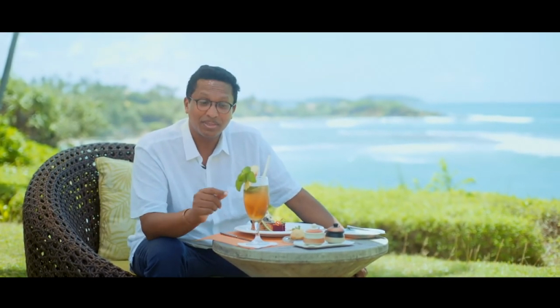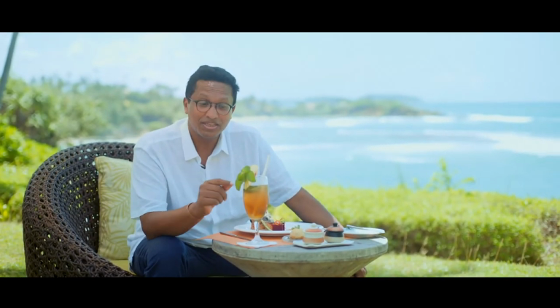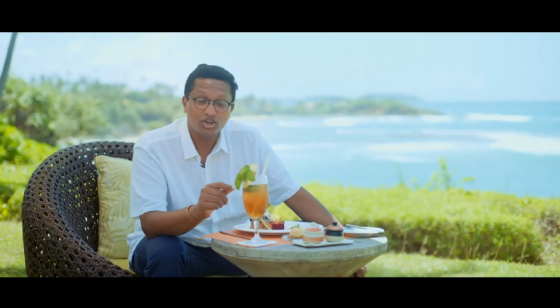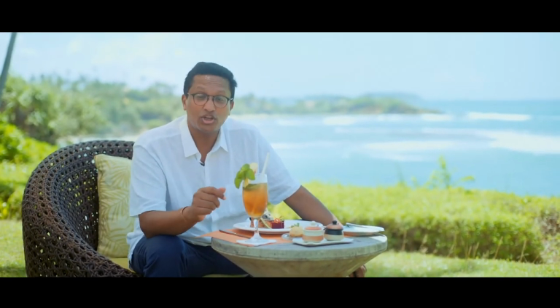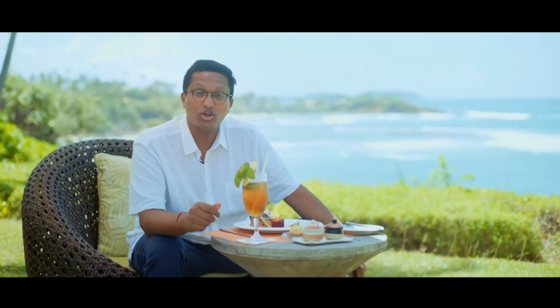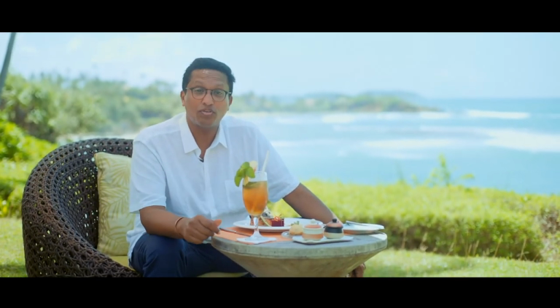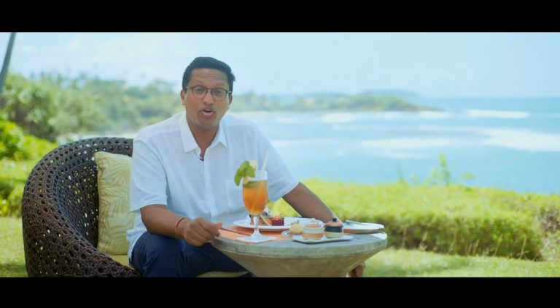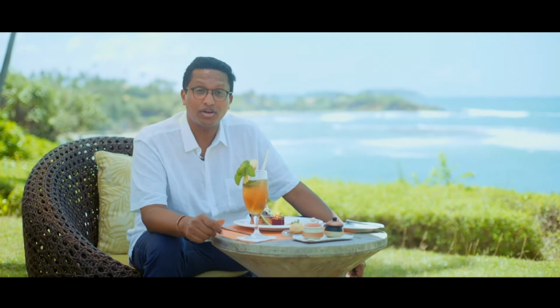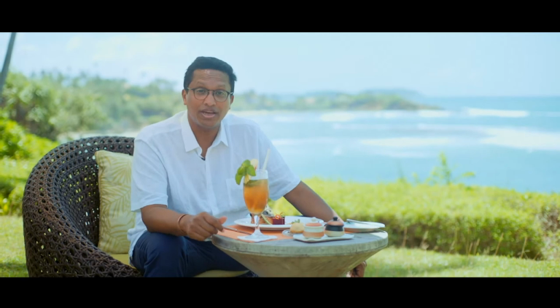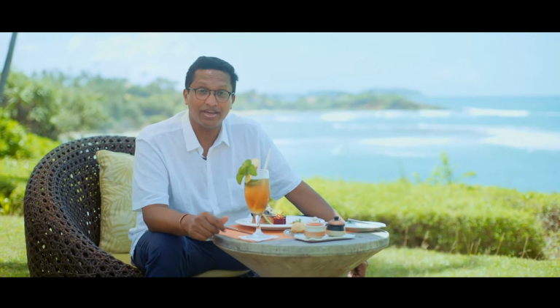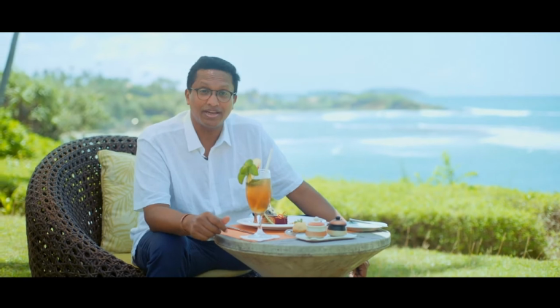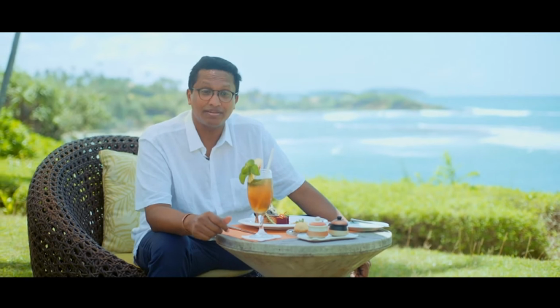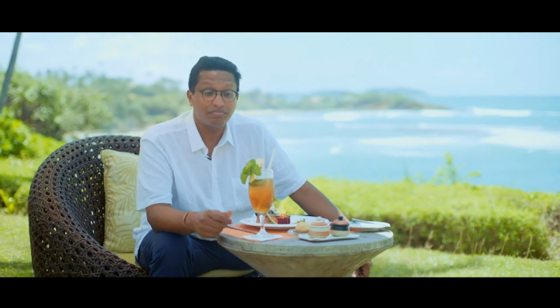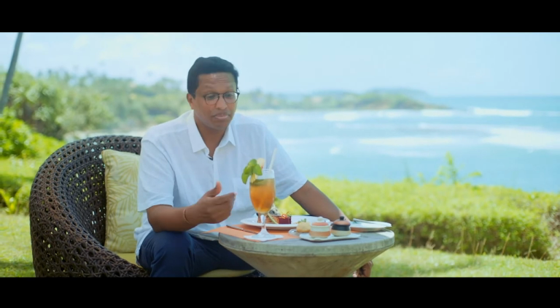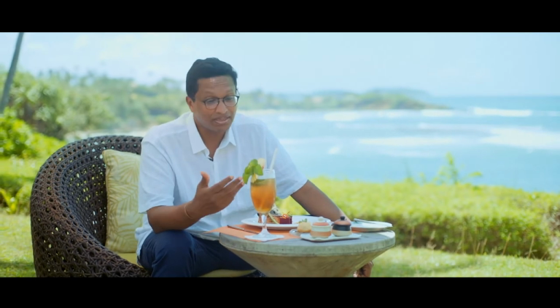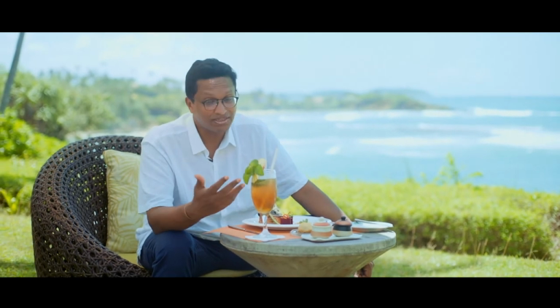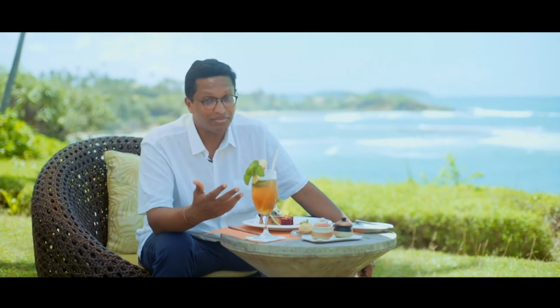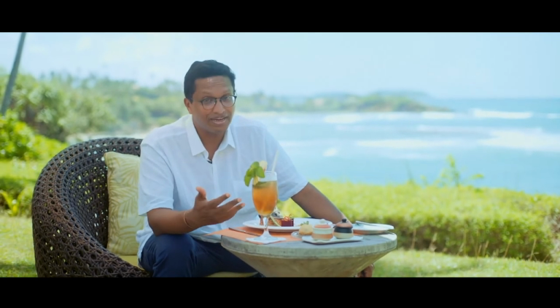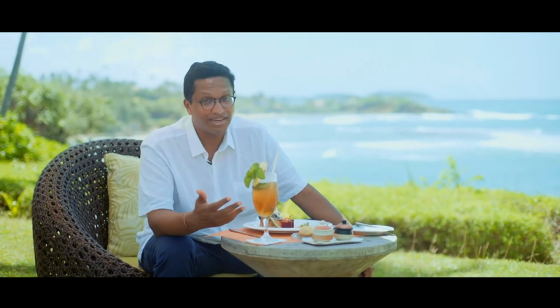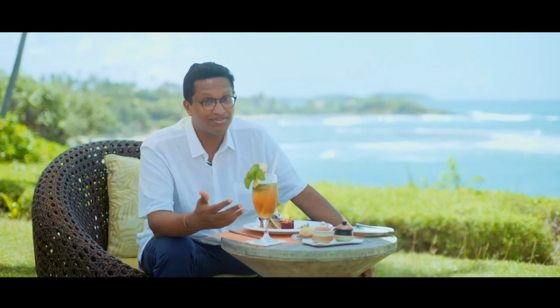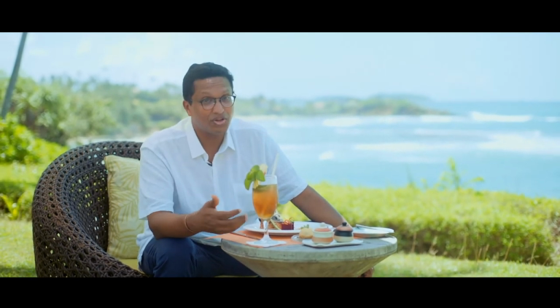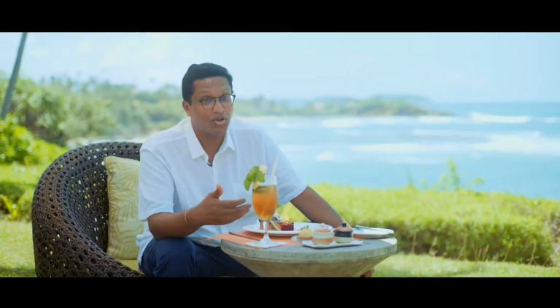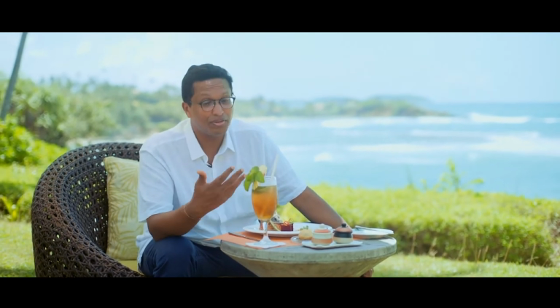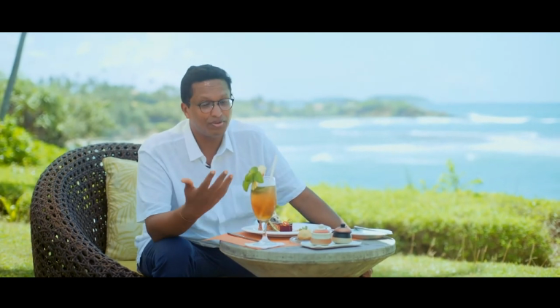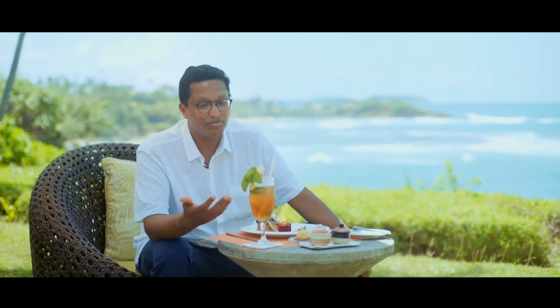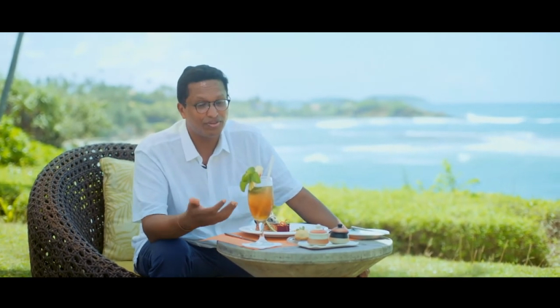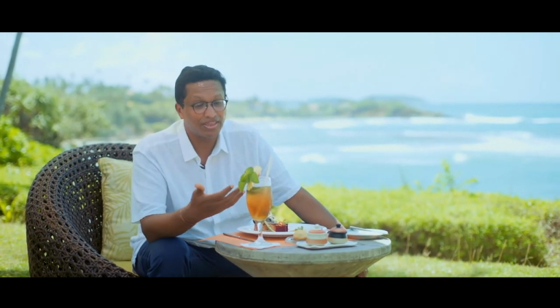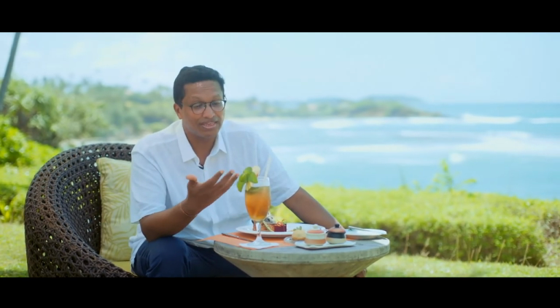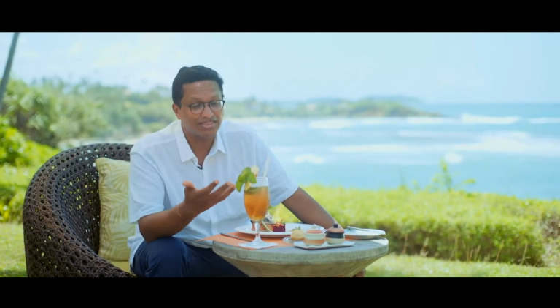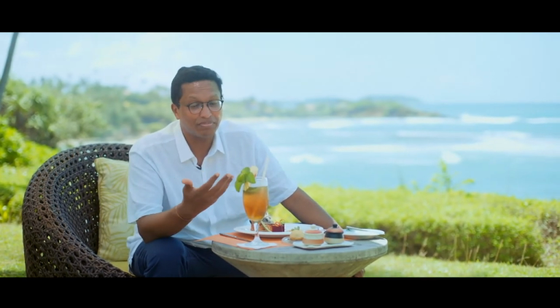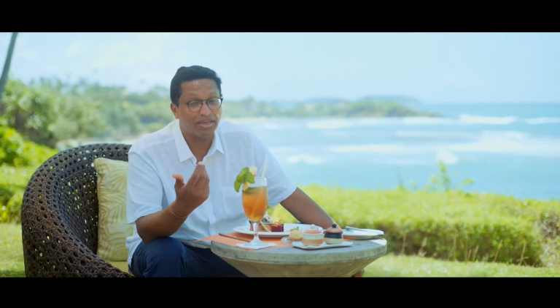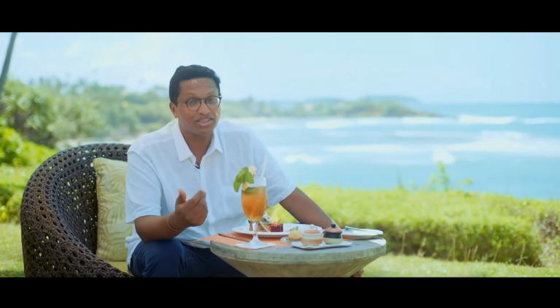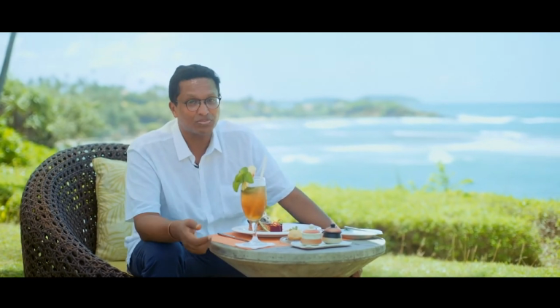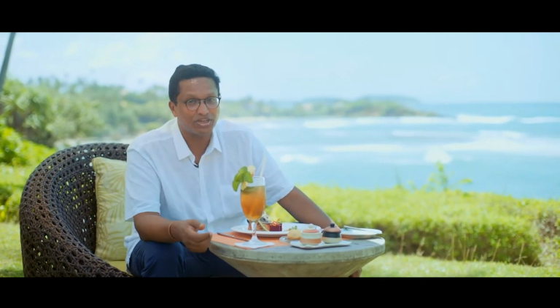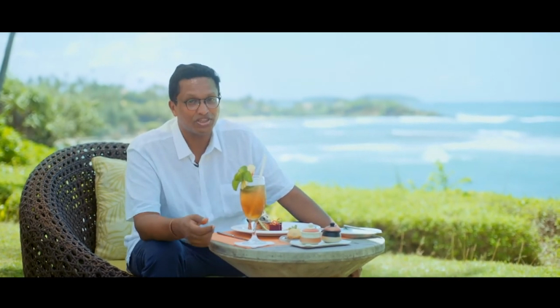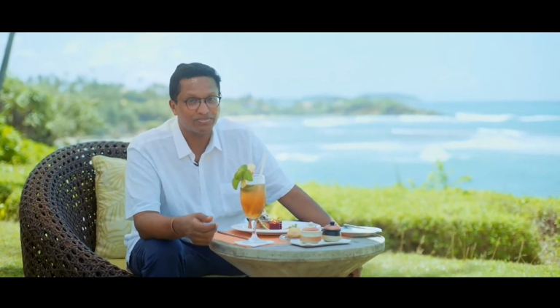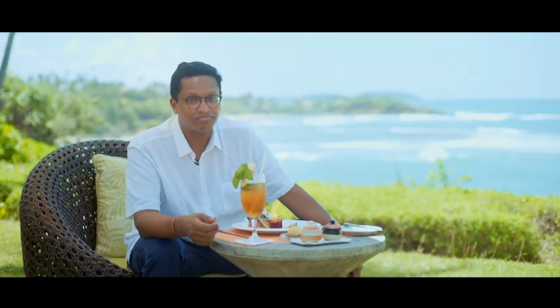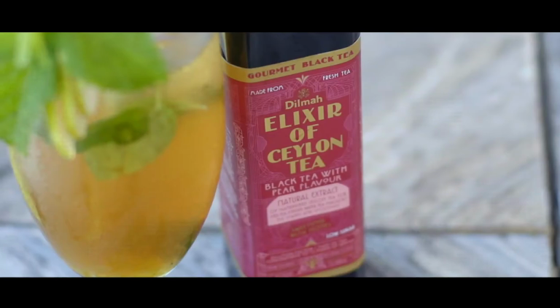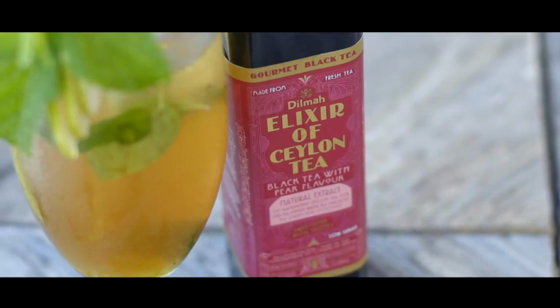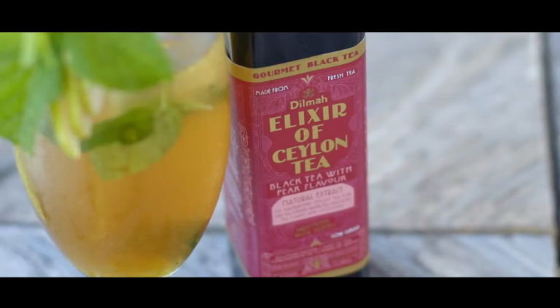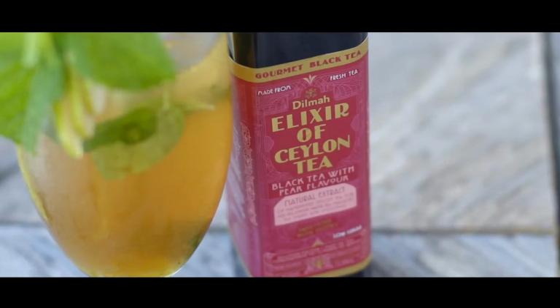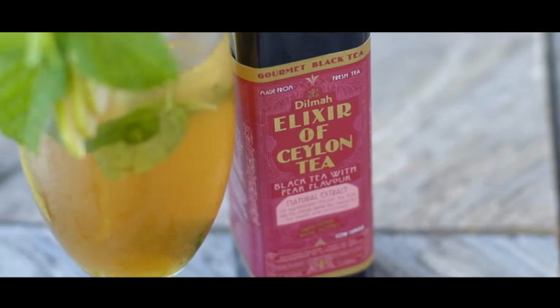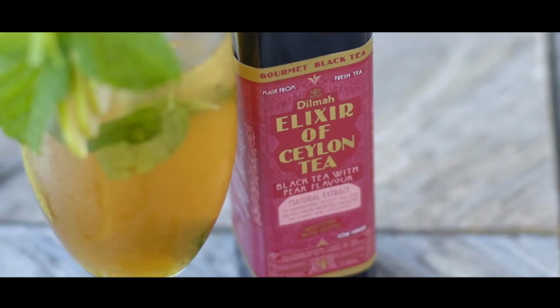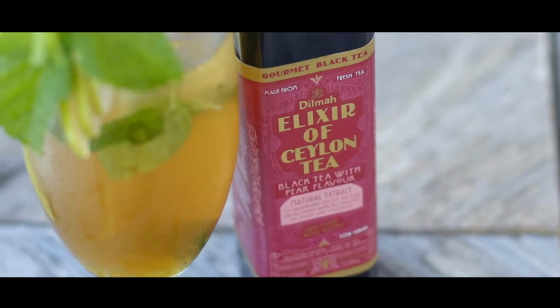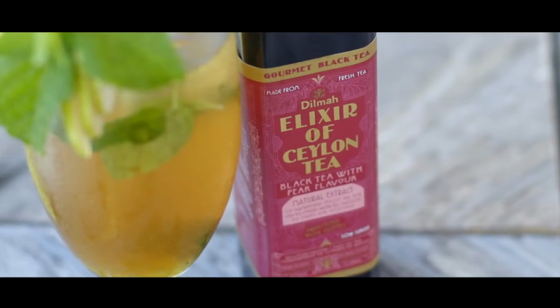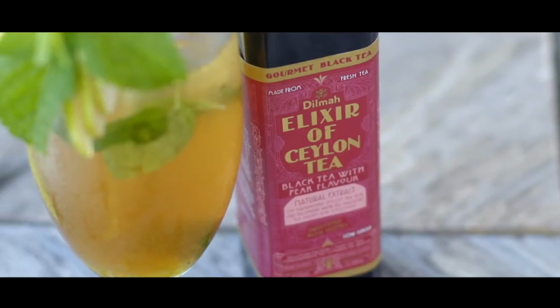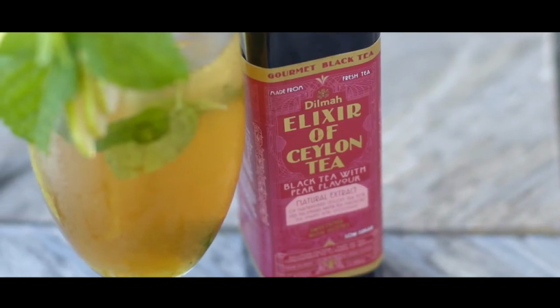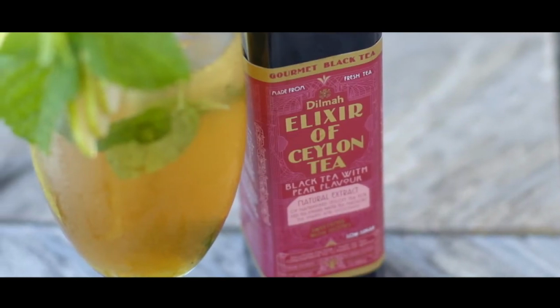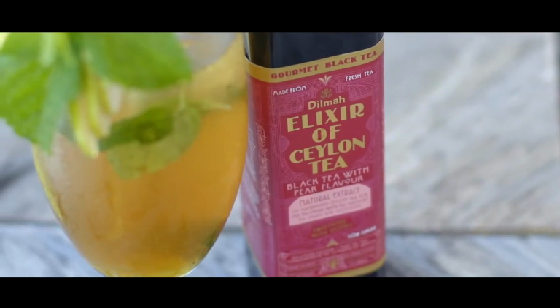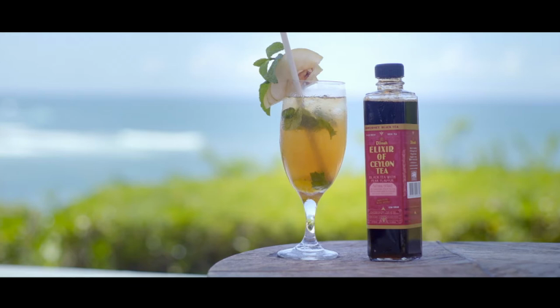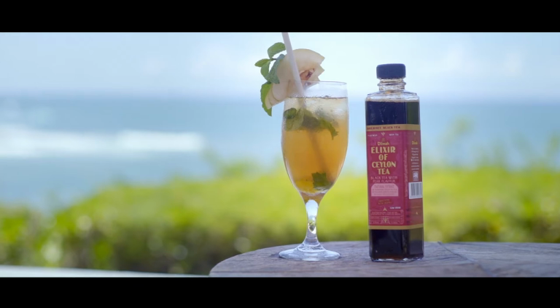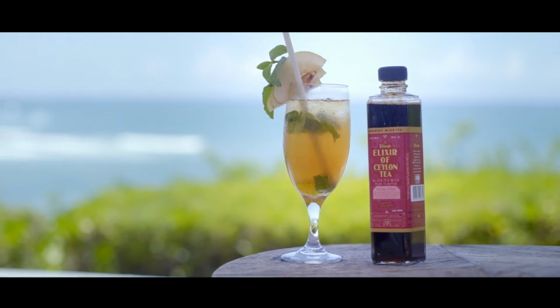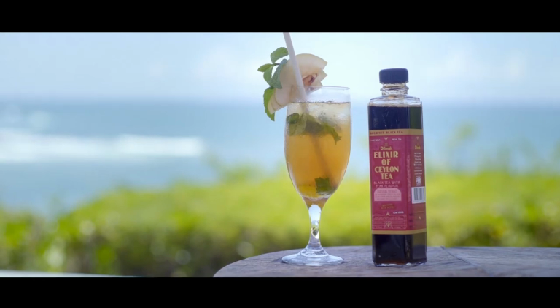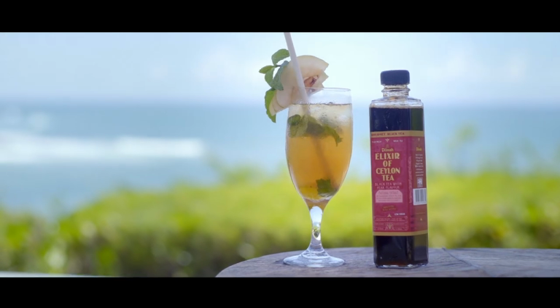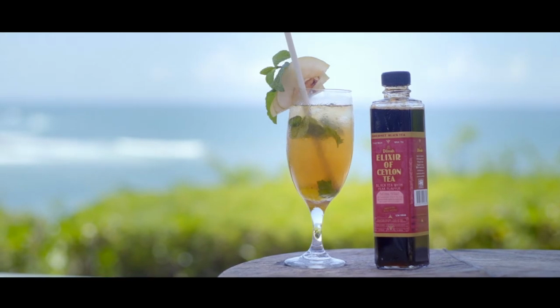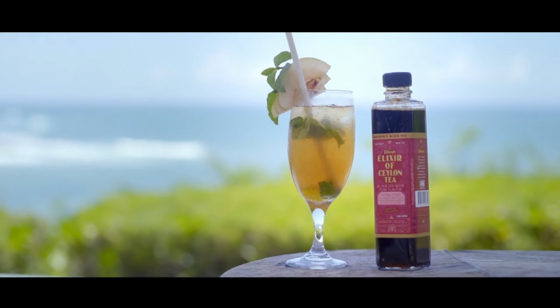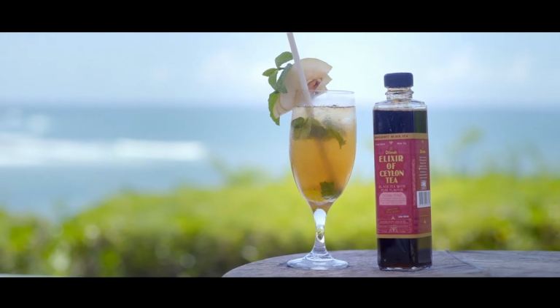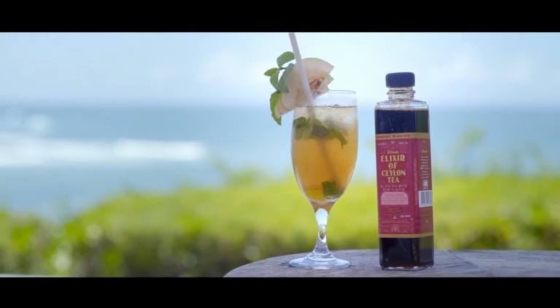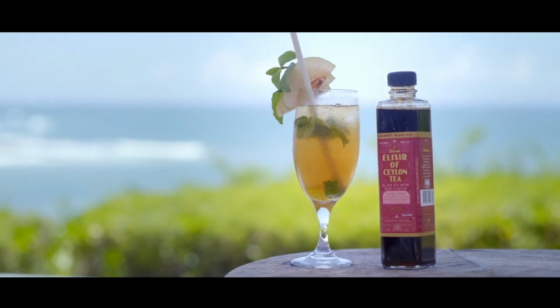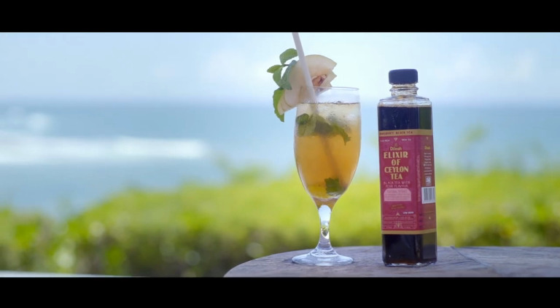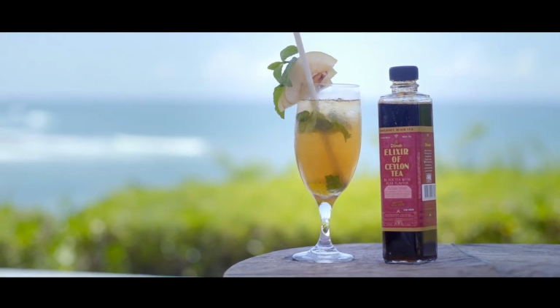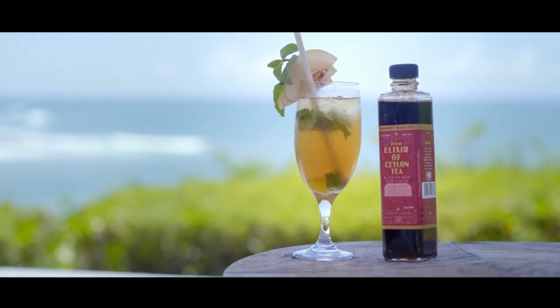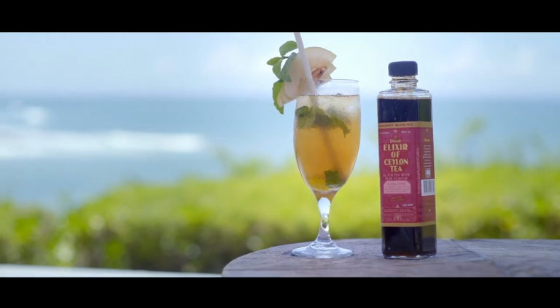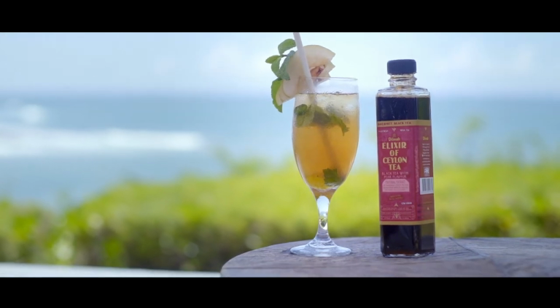It's got a shot of vodka in it, plus the mint leaves and all the beautiful things that make it special. It's a Dilma elixir of Ceylon tea extract with pear.